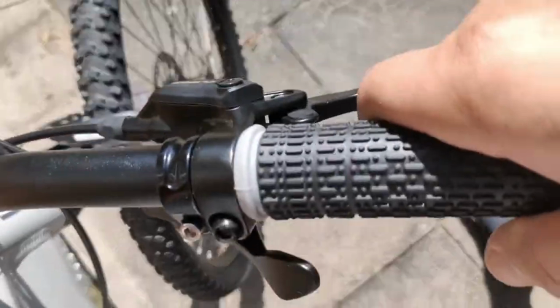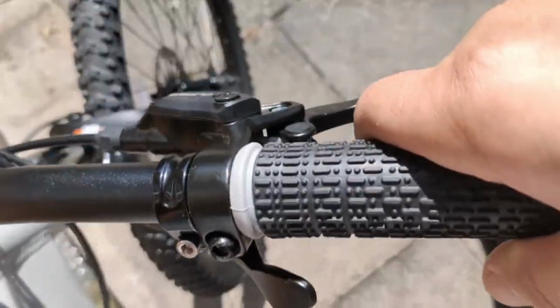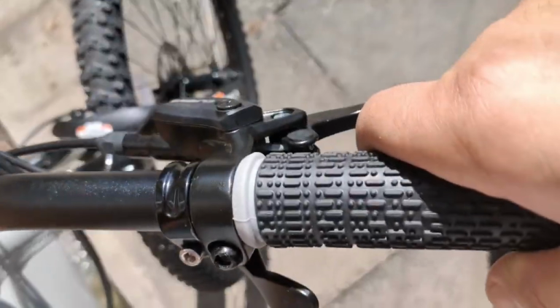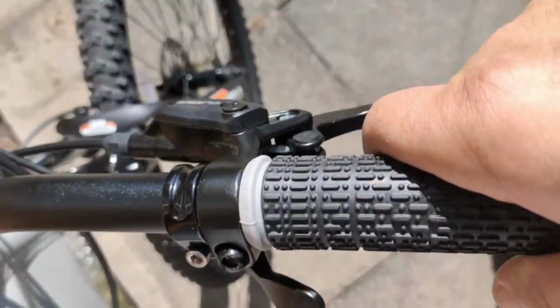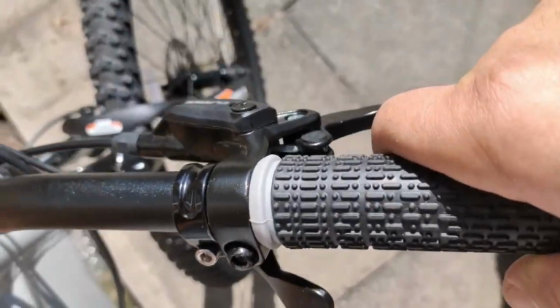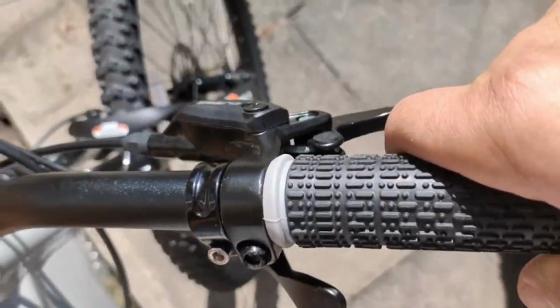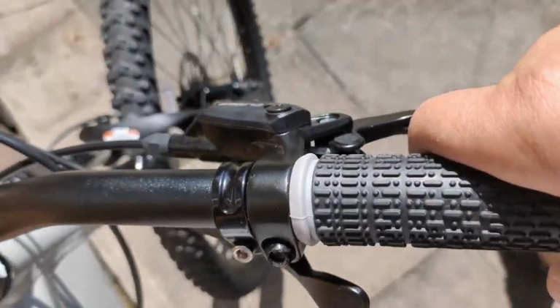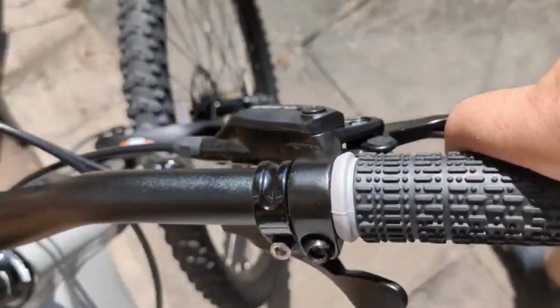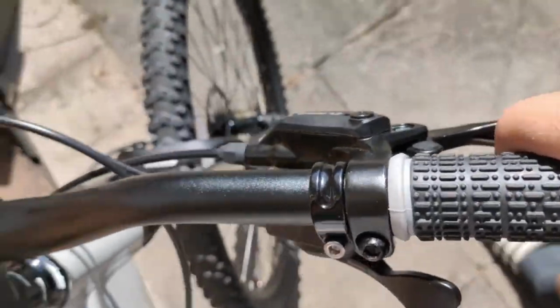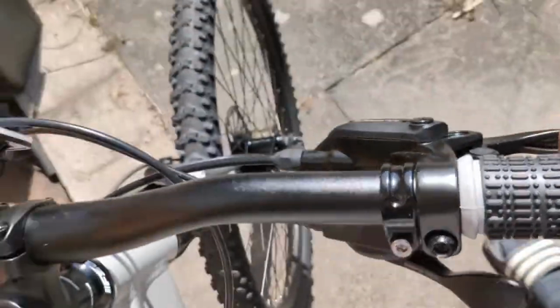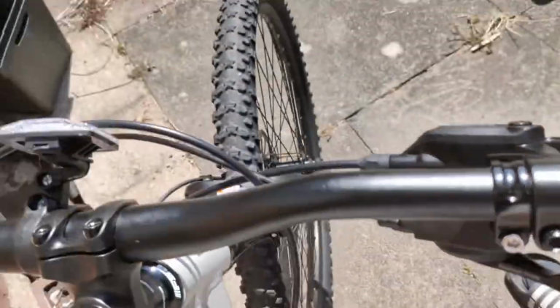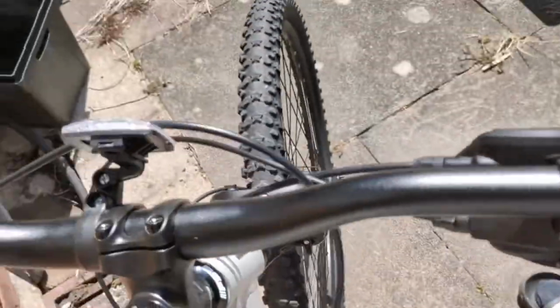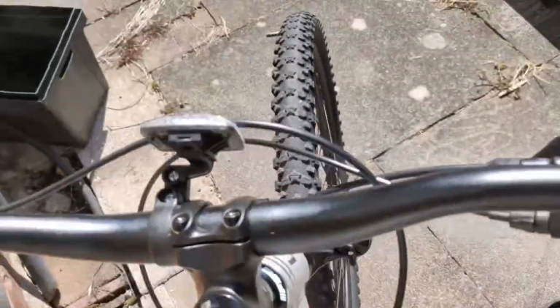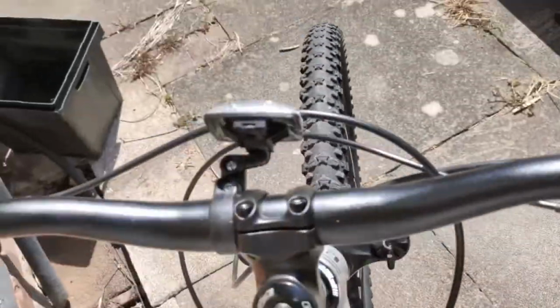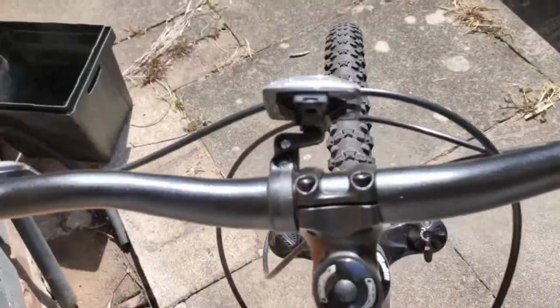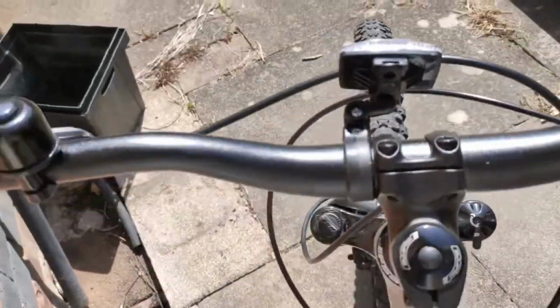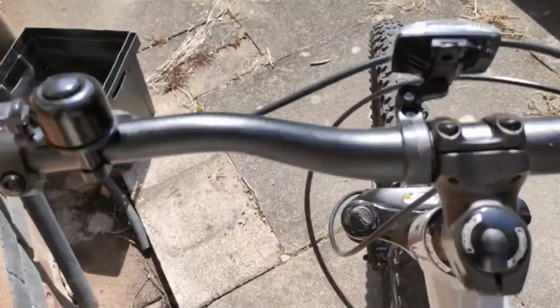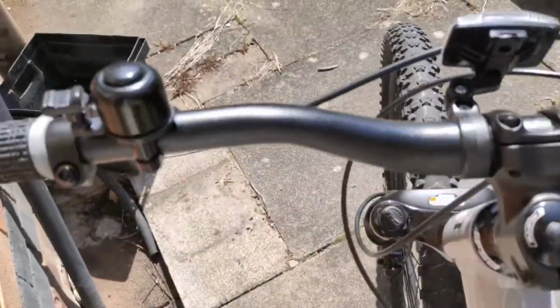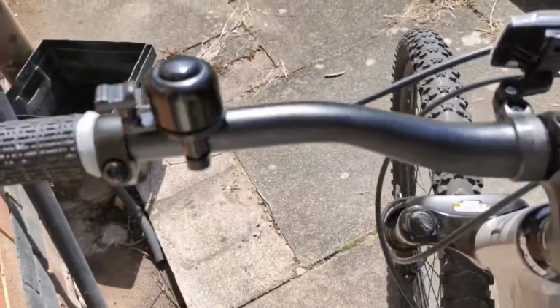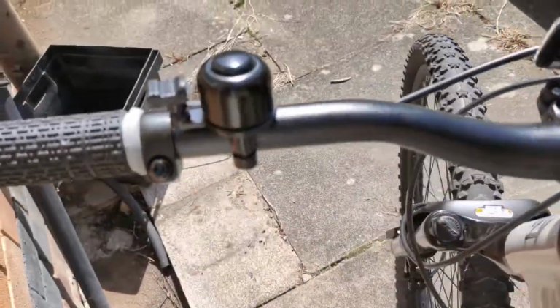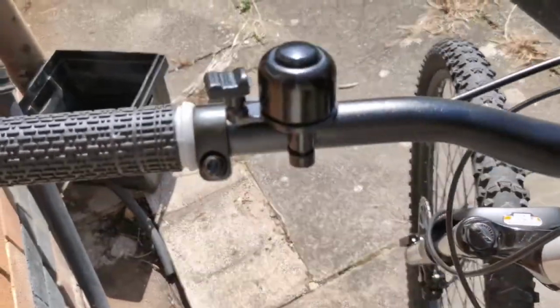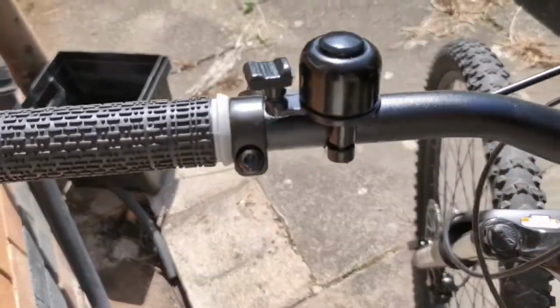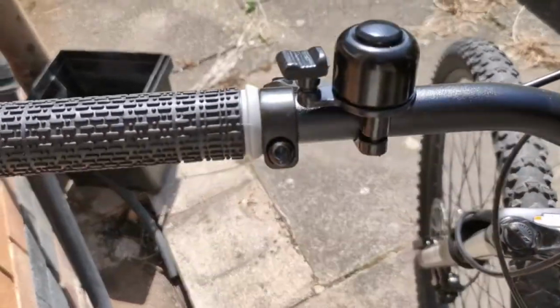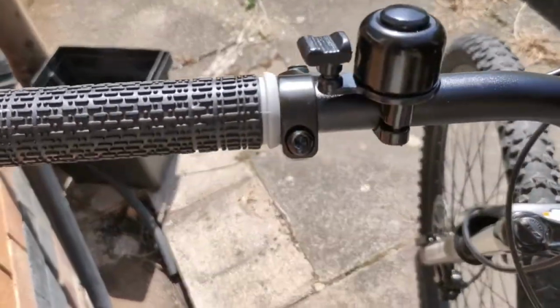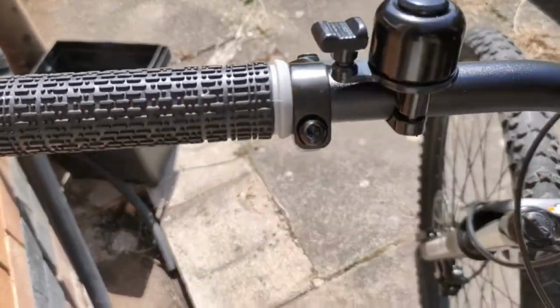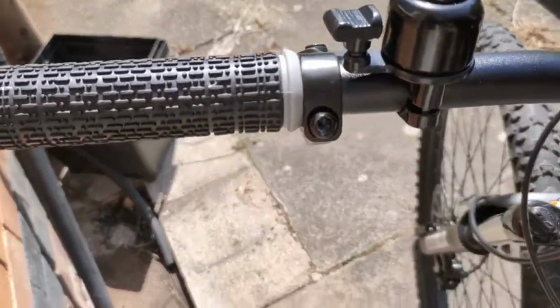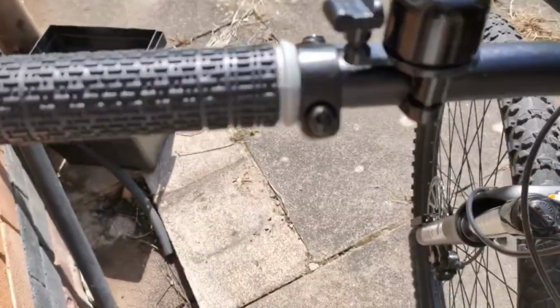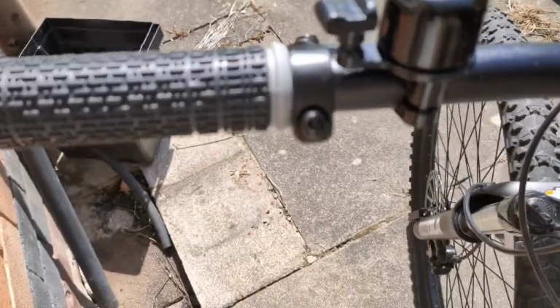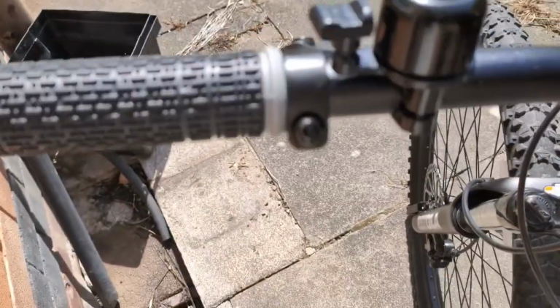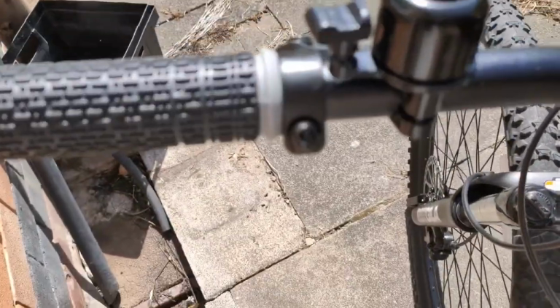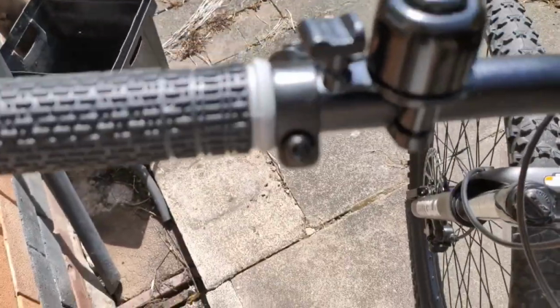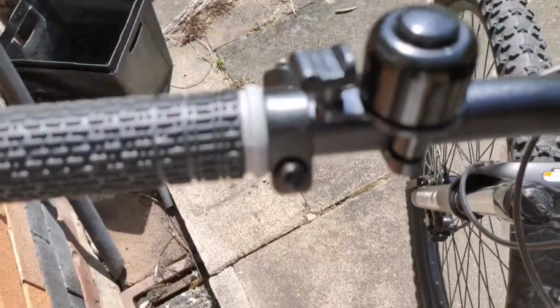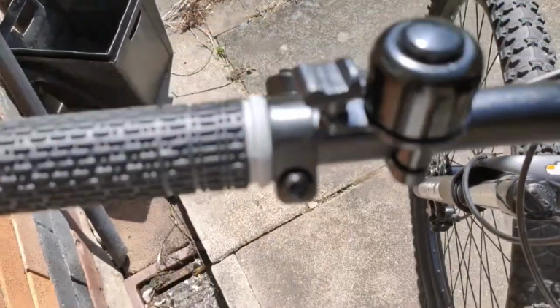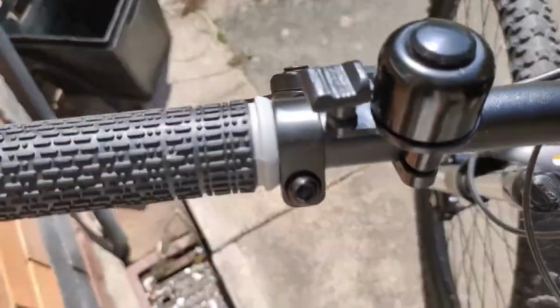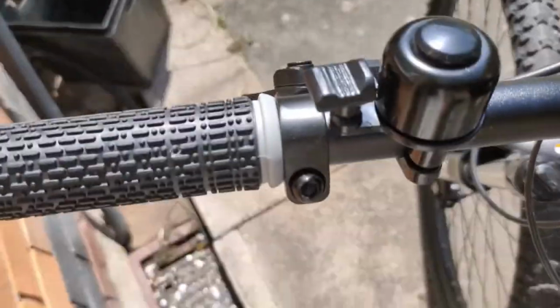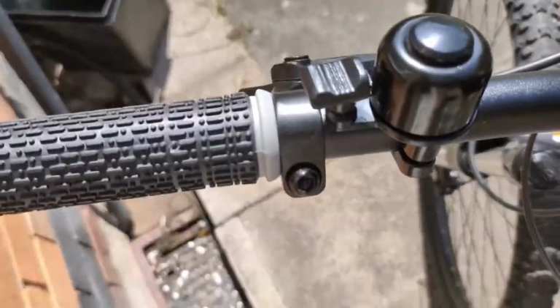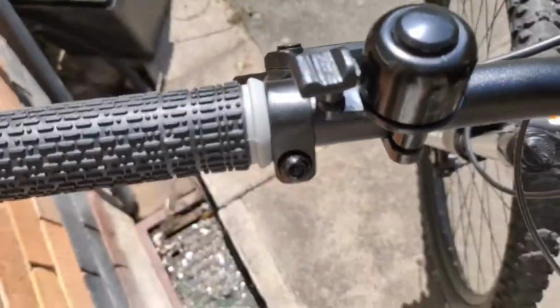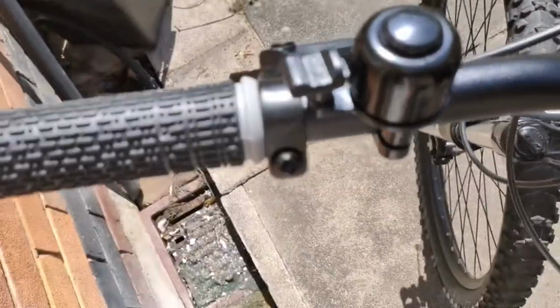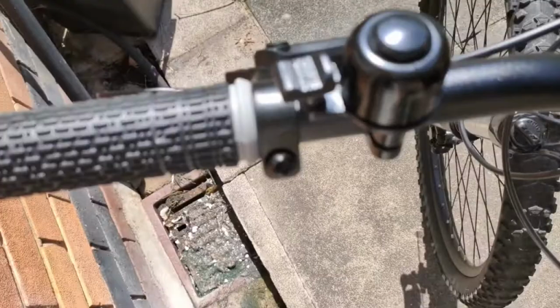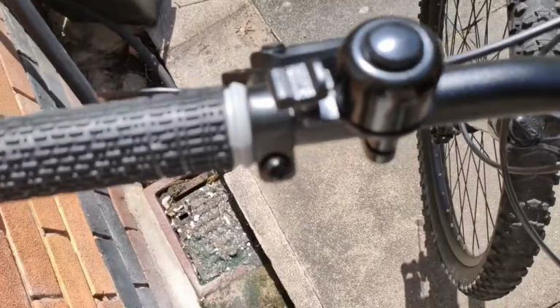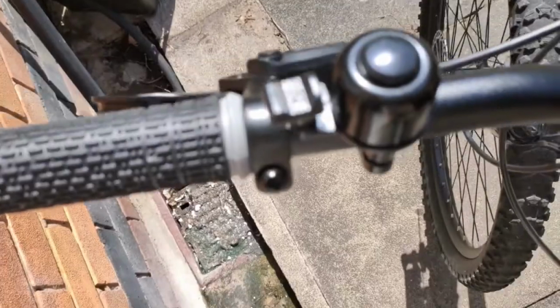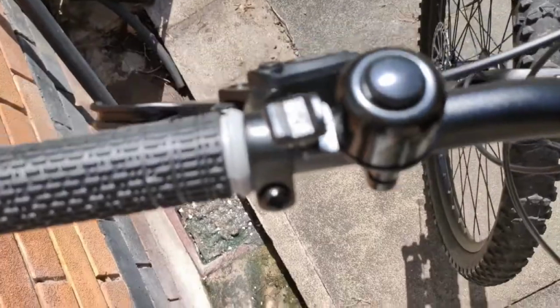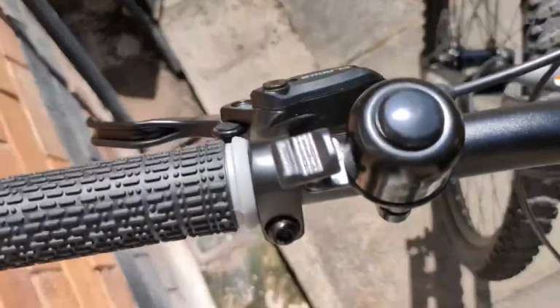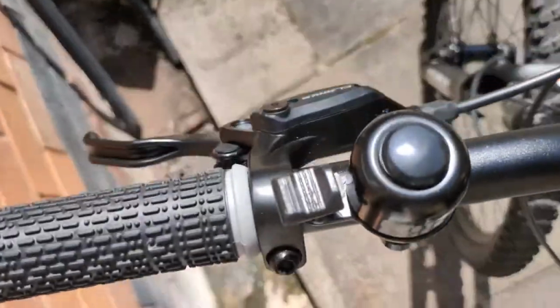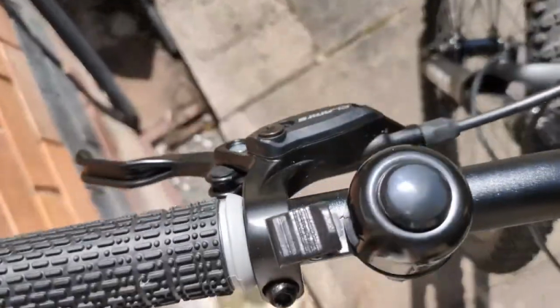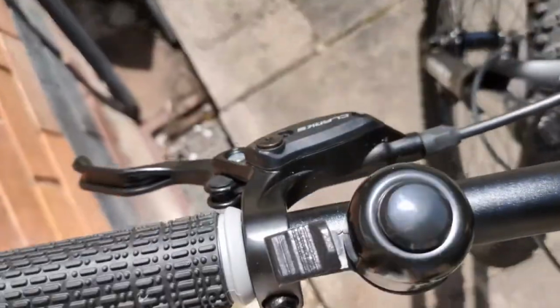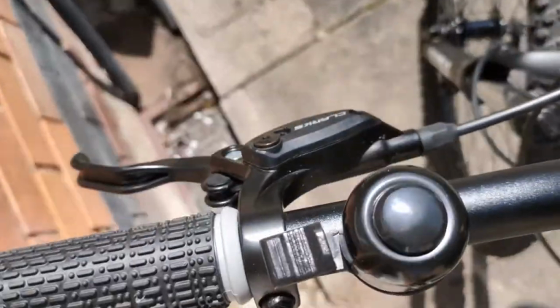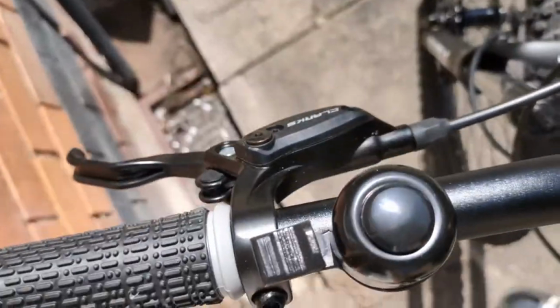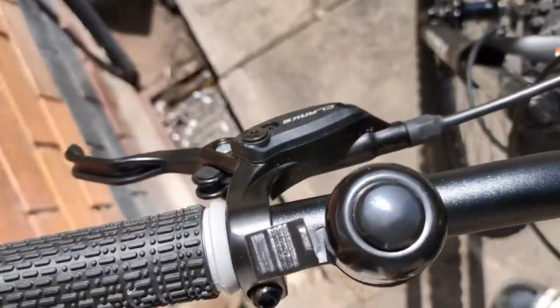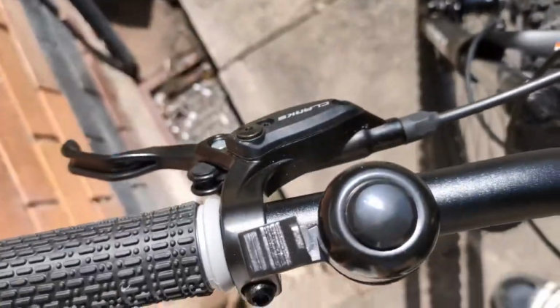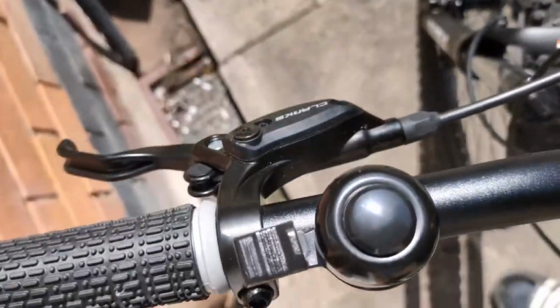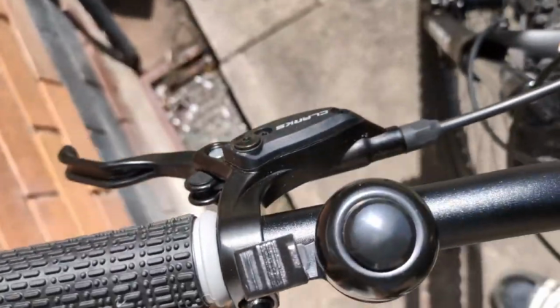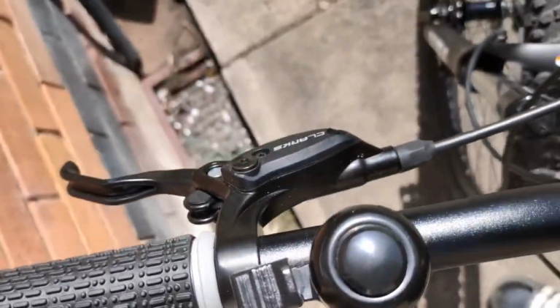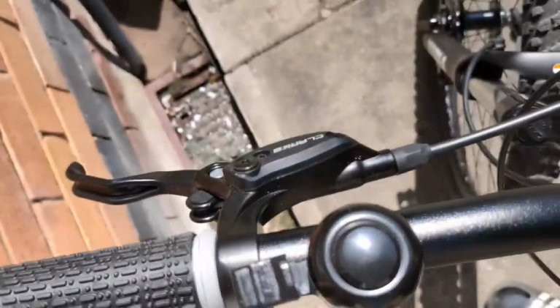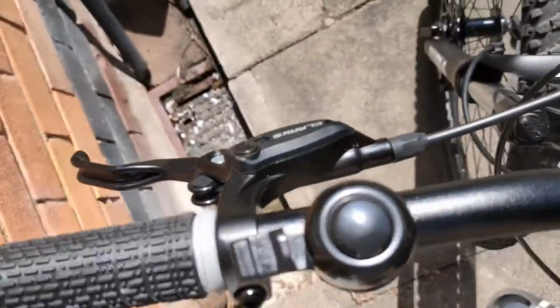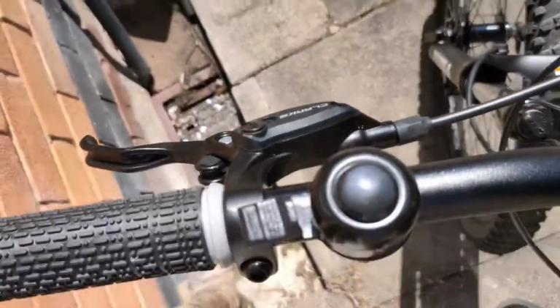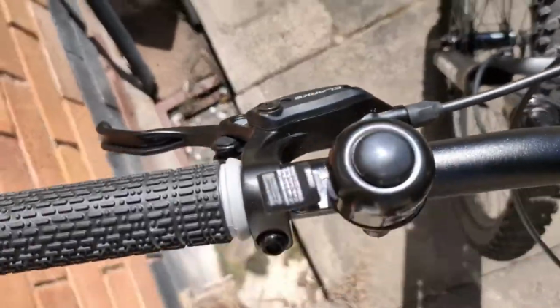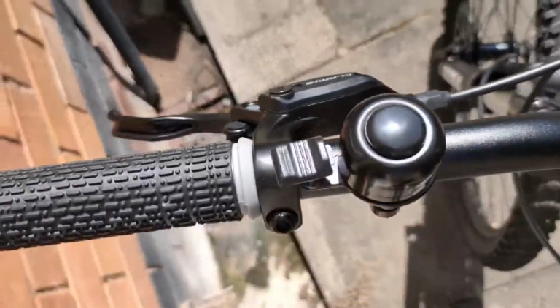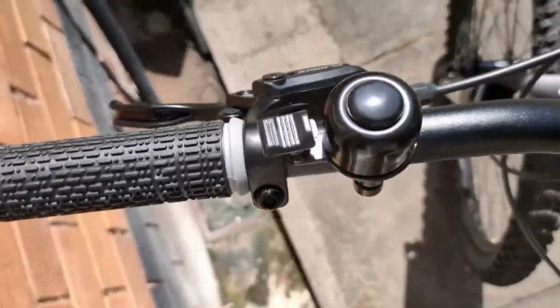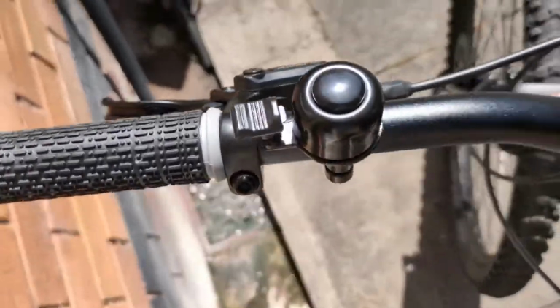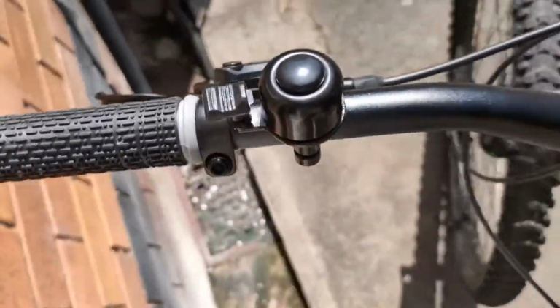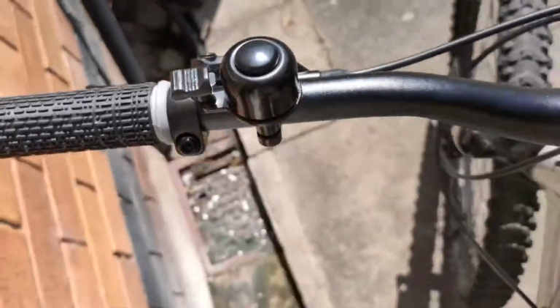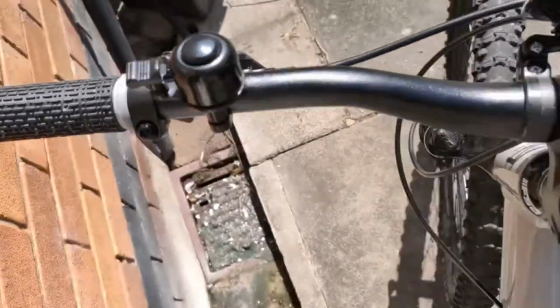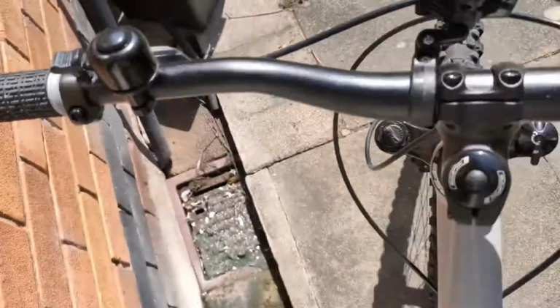Quick look at the stem and handlebar — no stickers, no names — but it looks good to me.